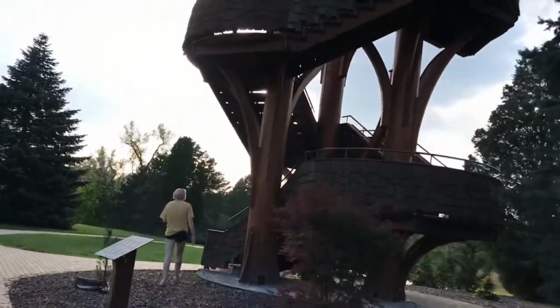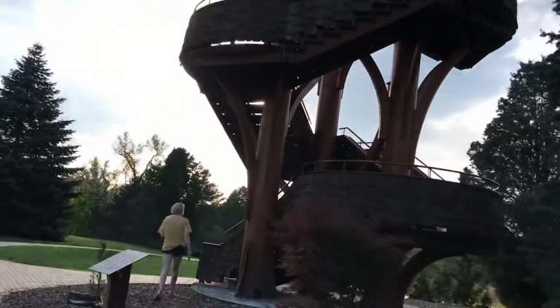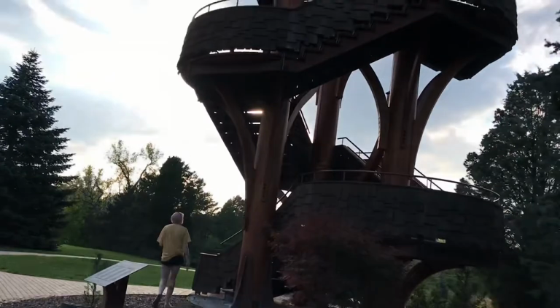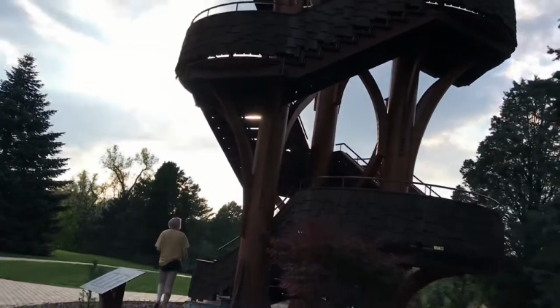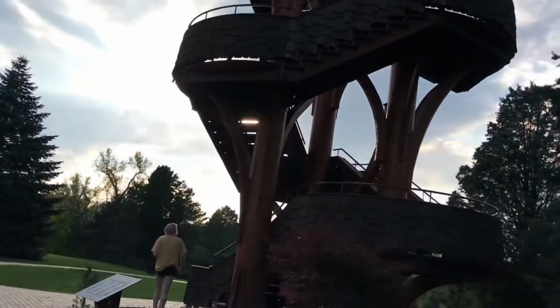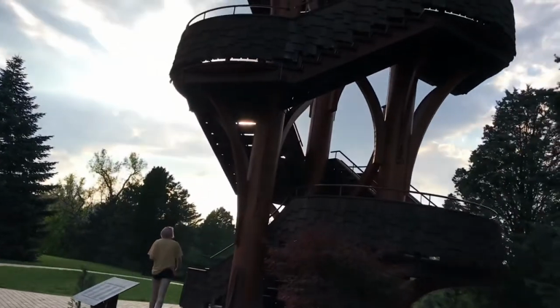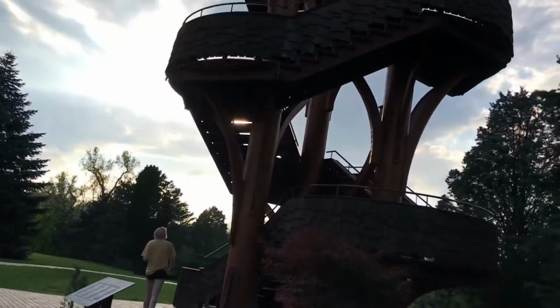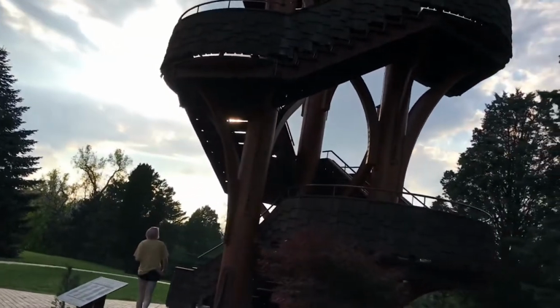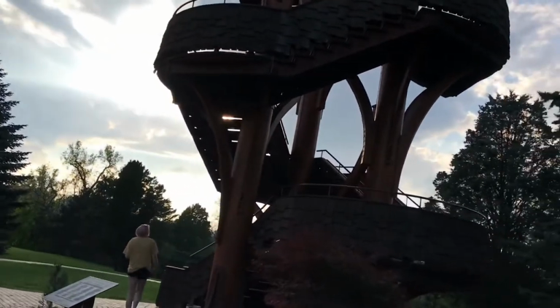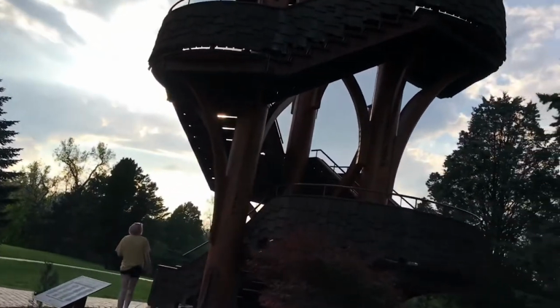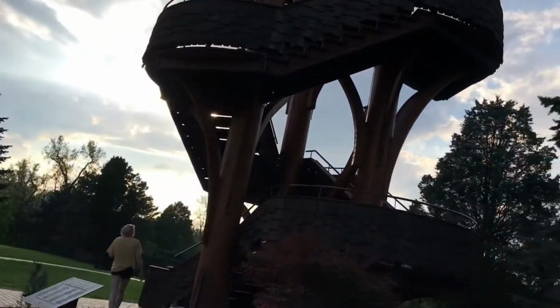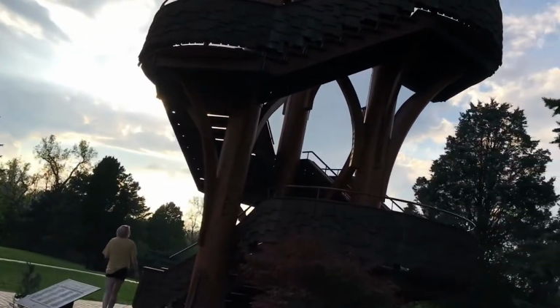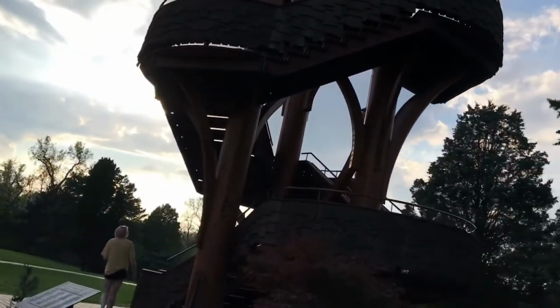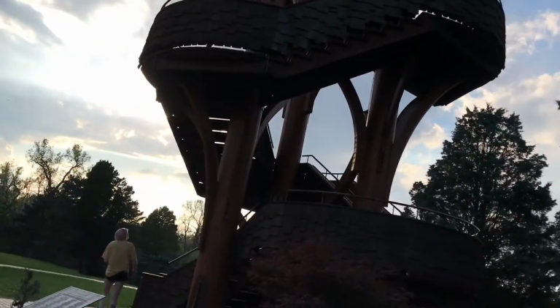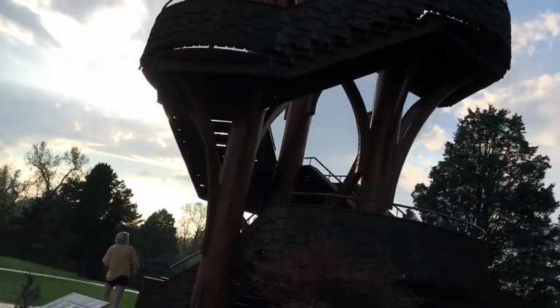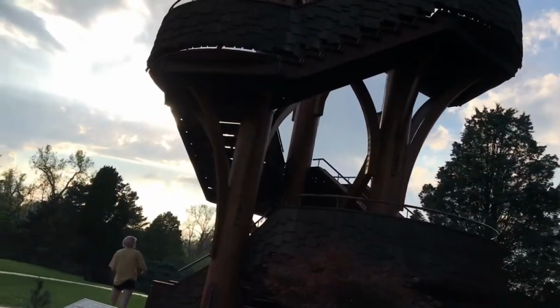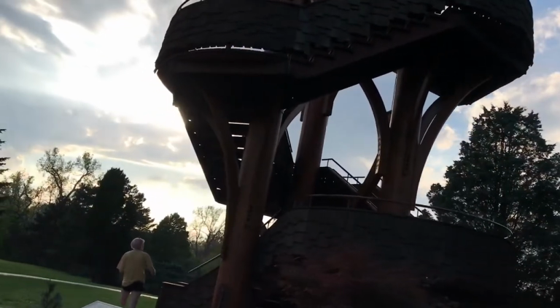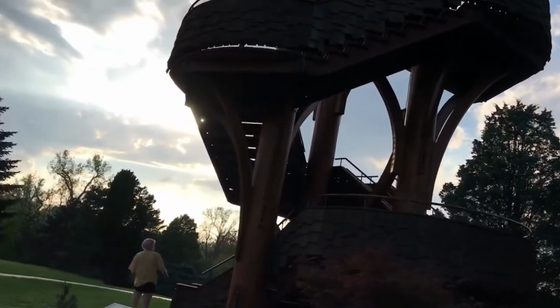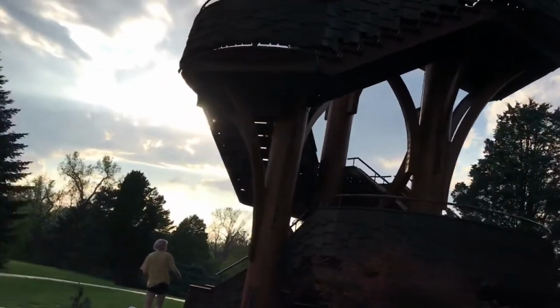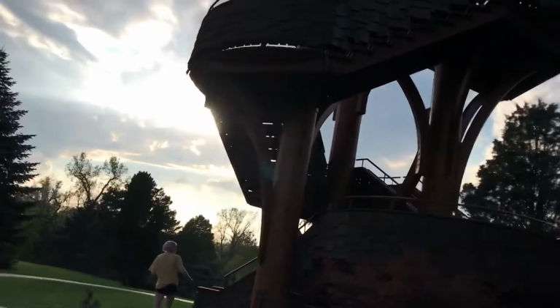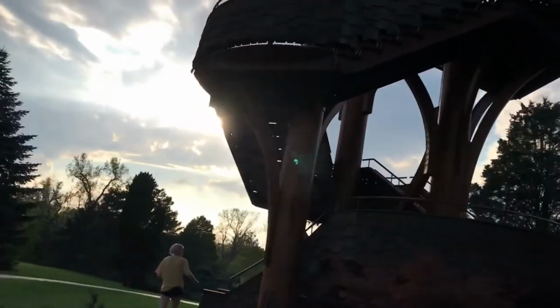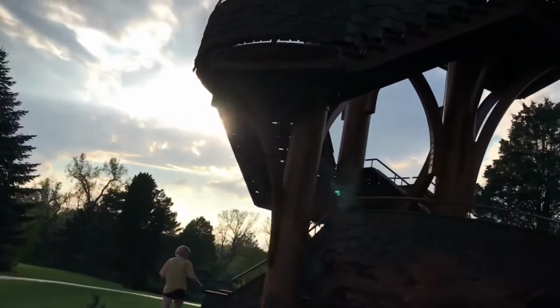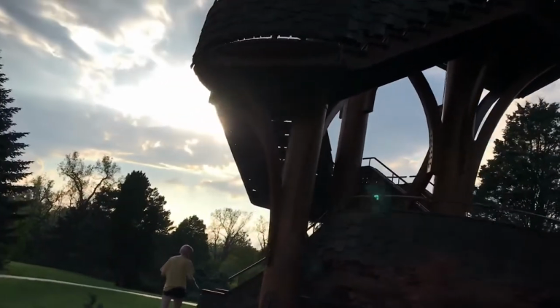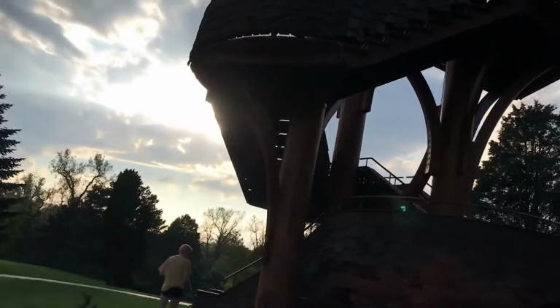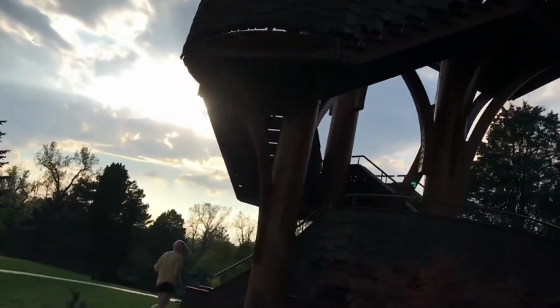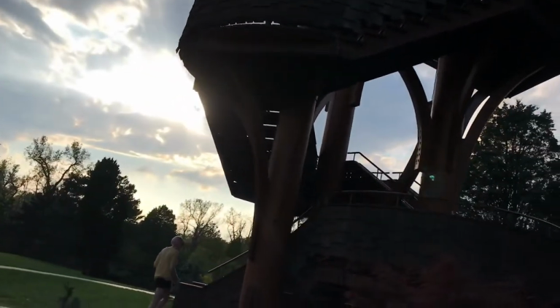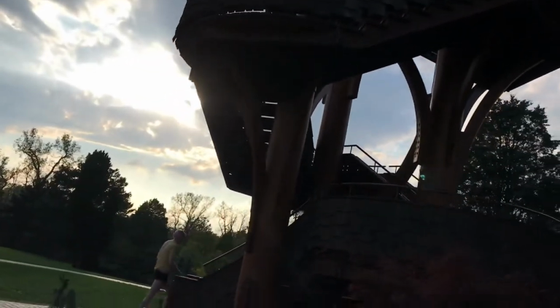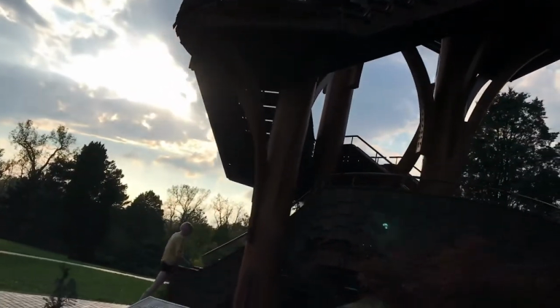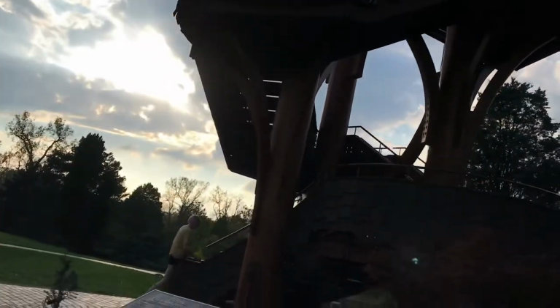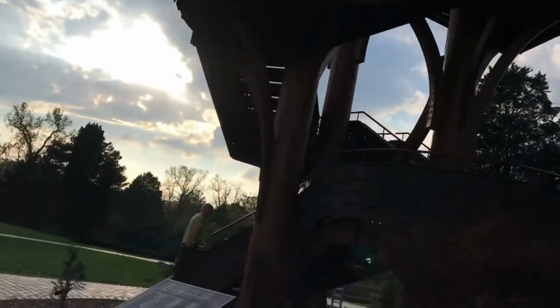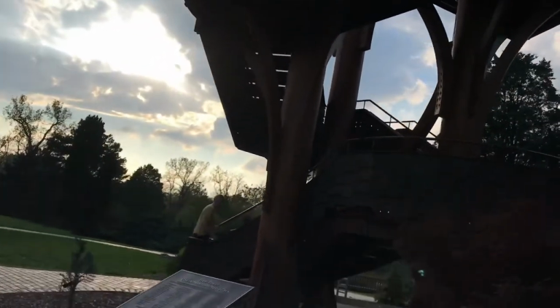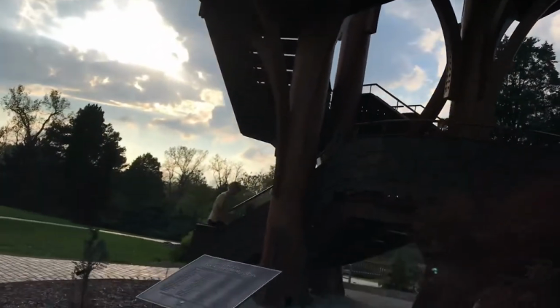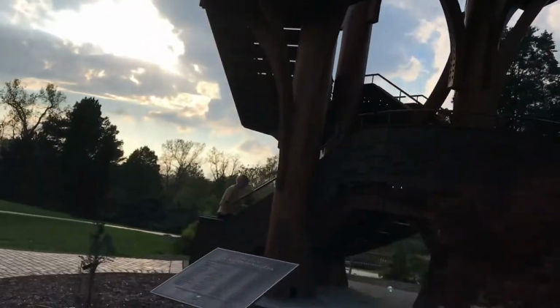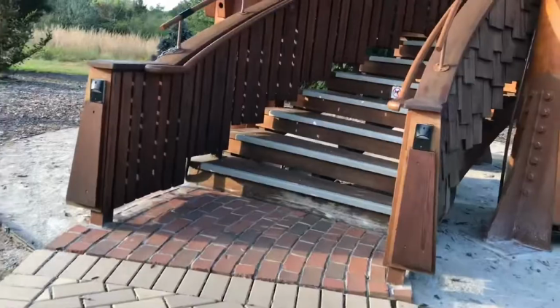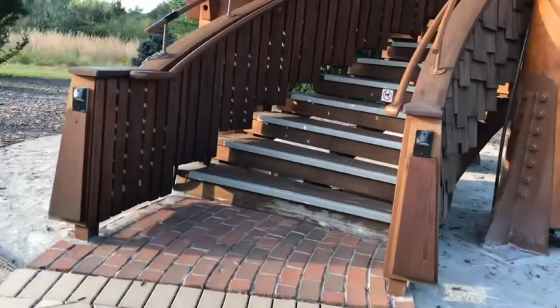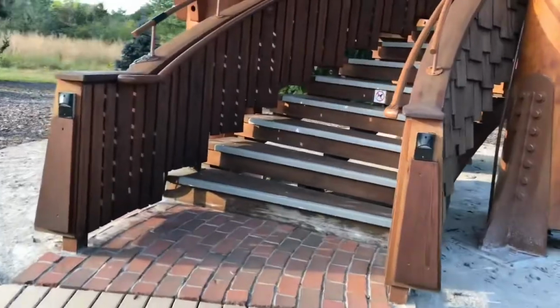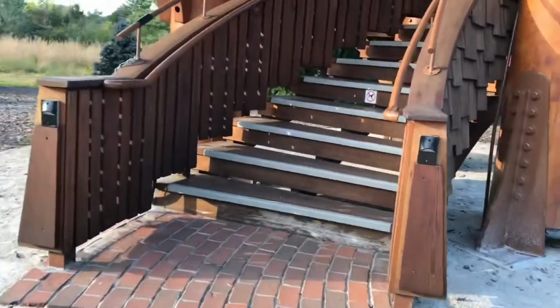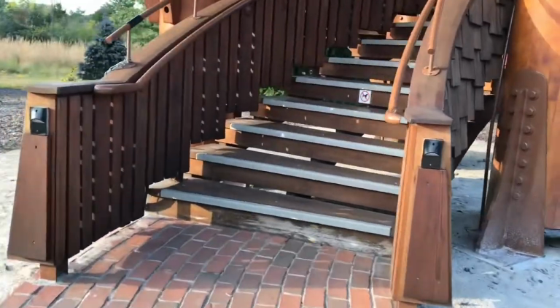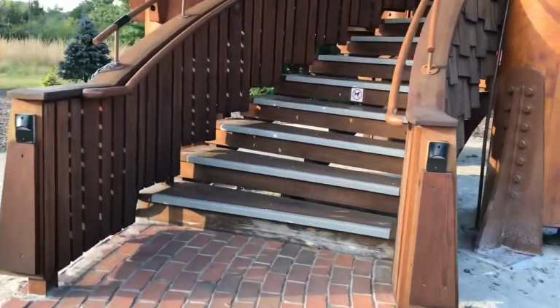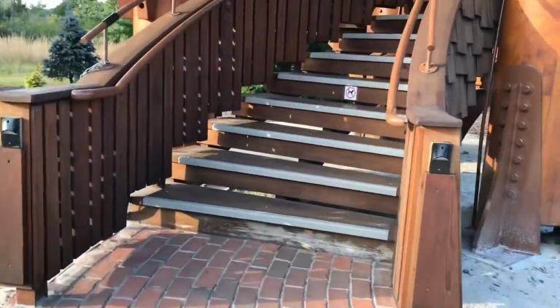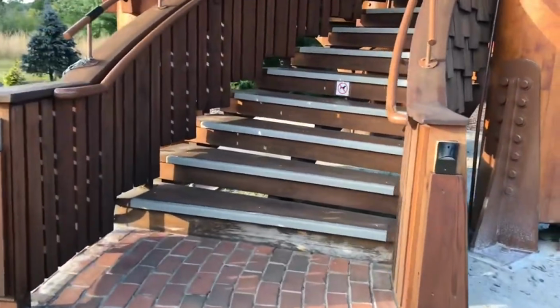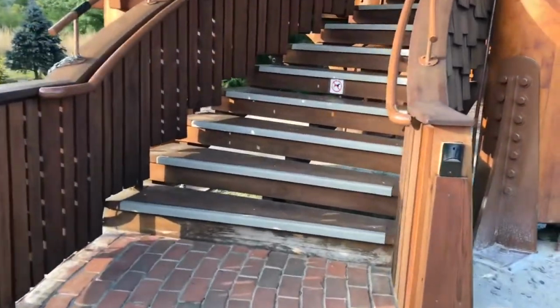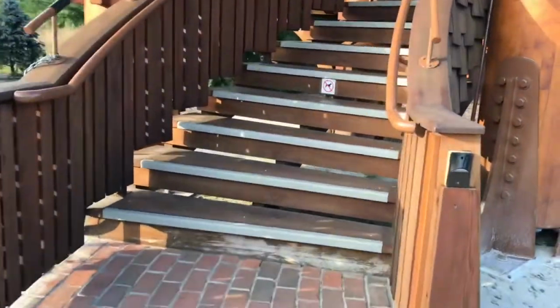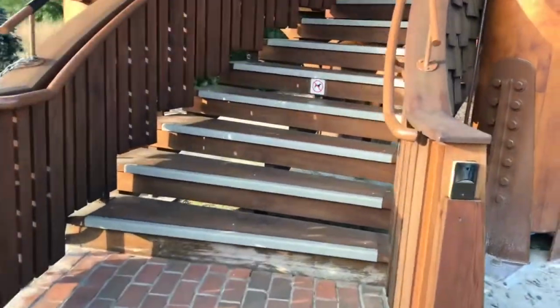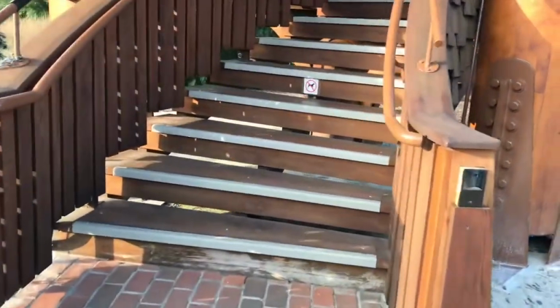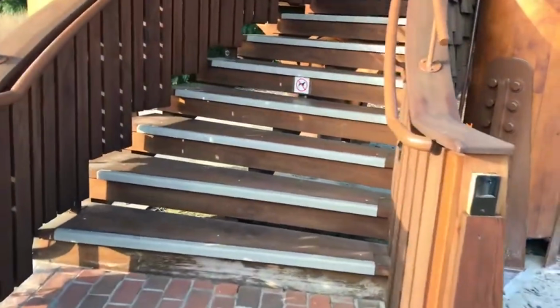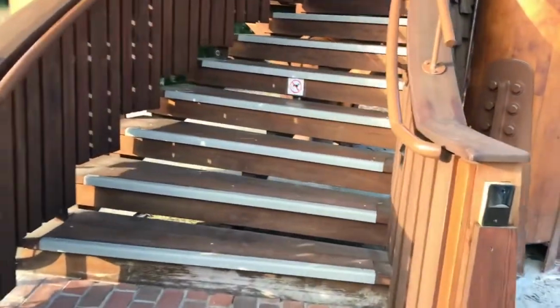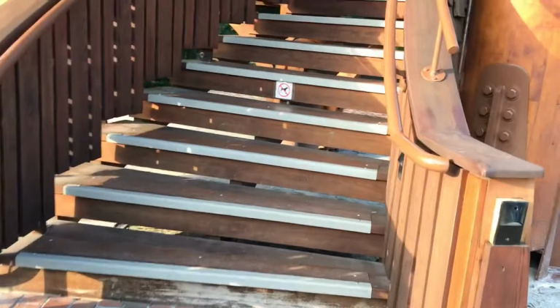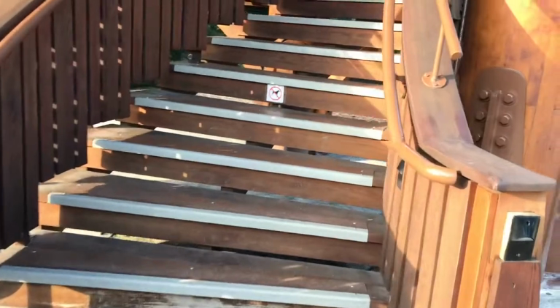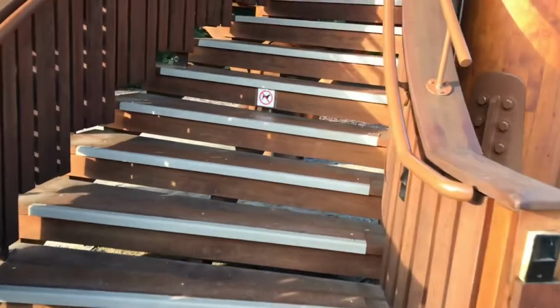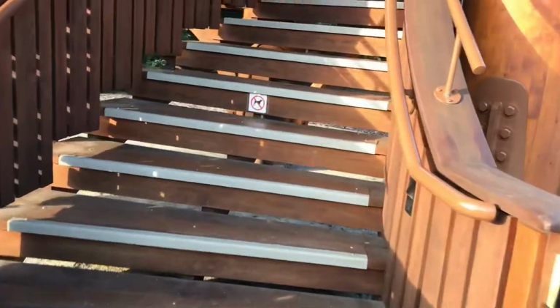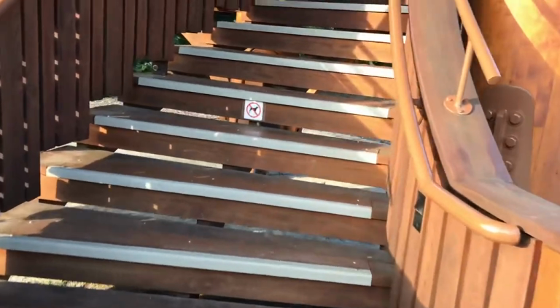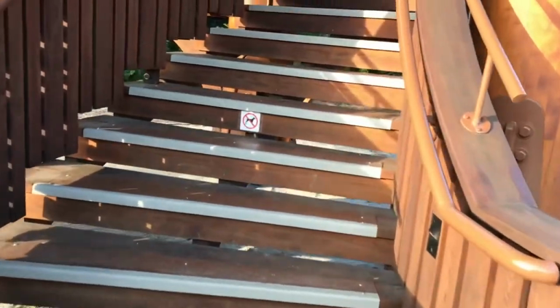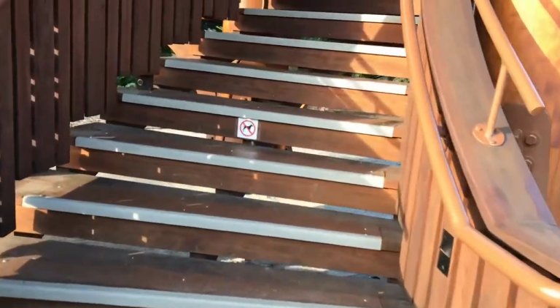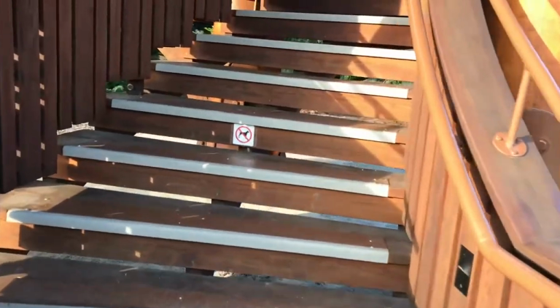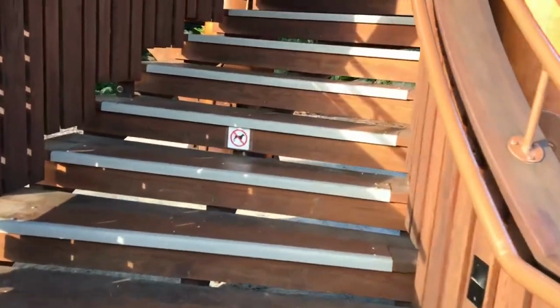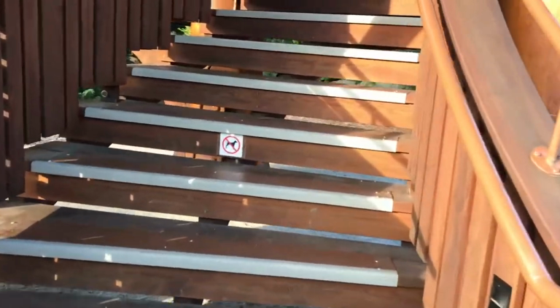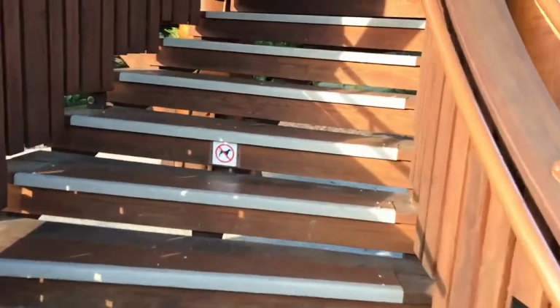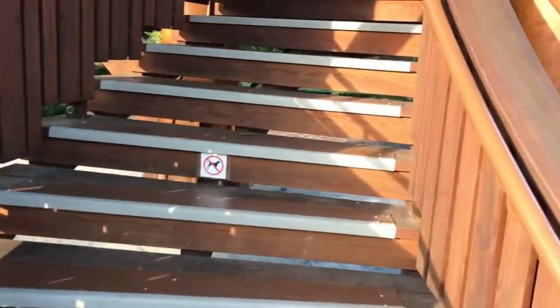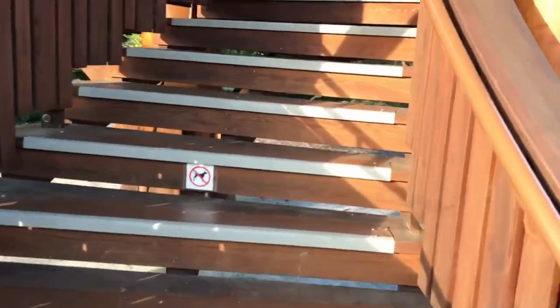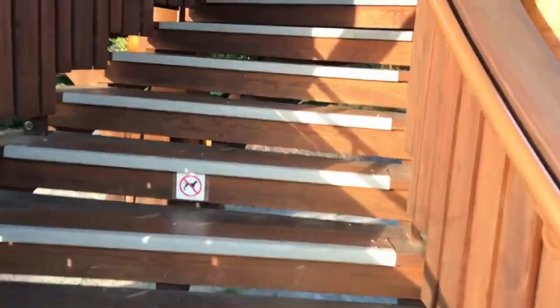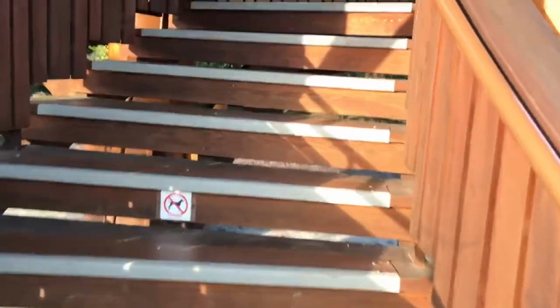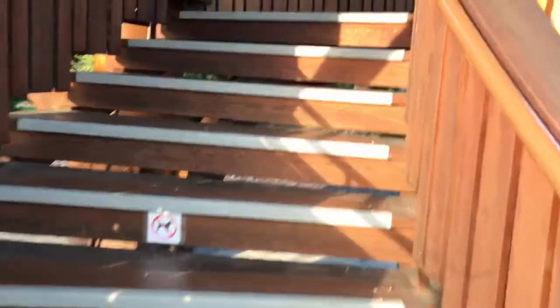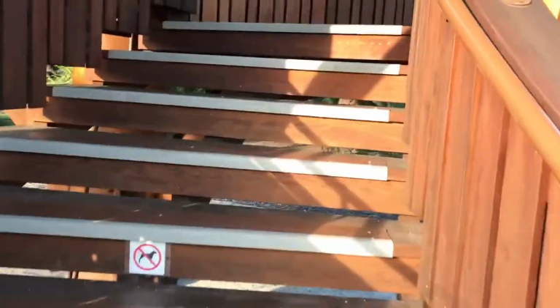Stop! Harper's already halfway up. Okay, I'm going up!